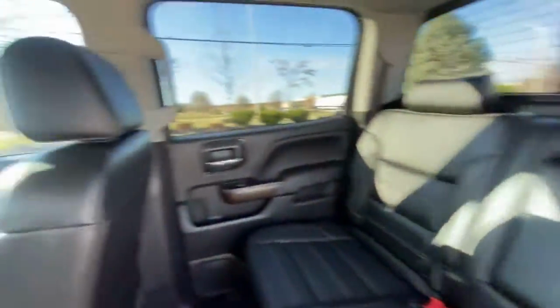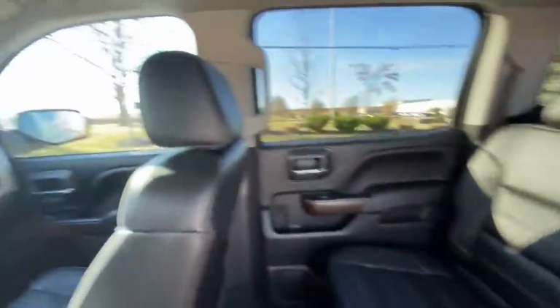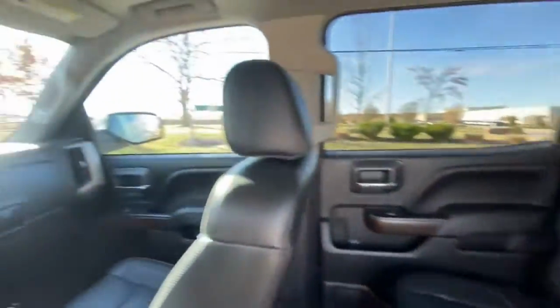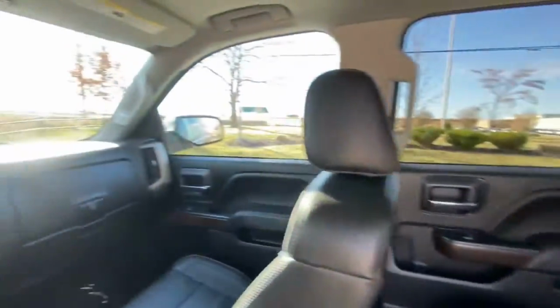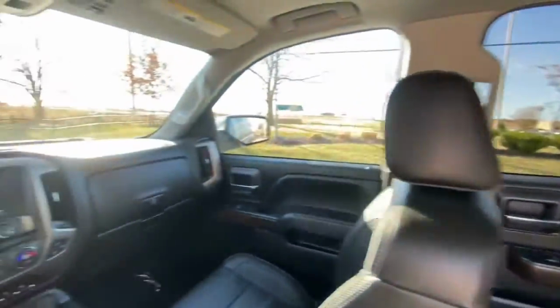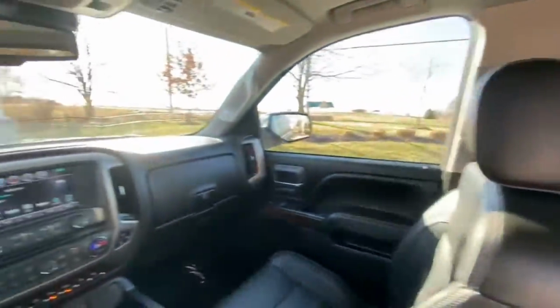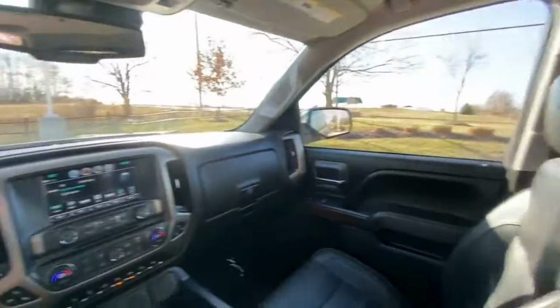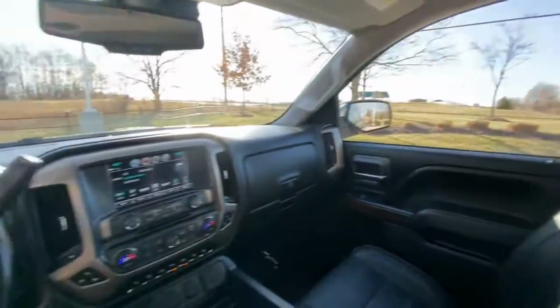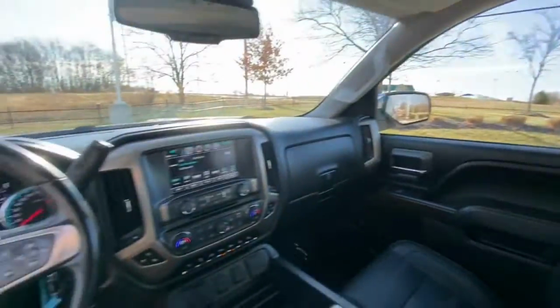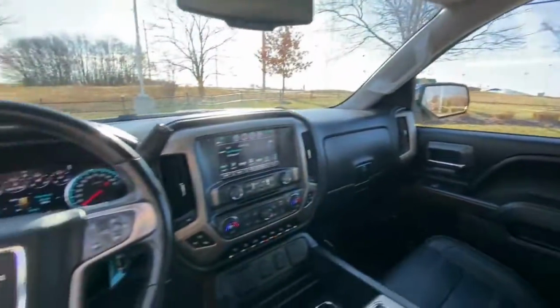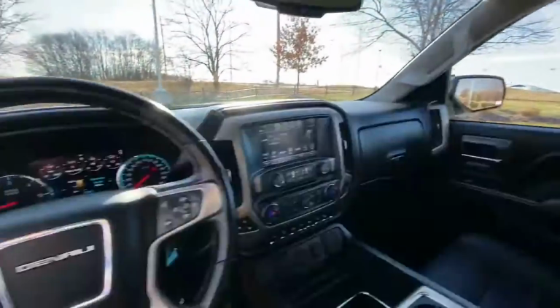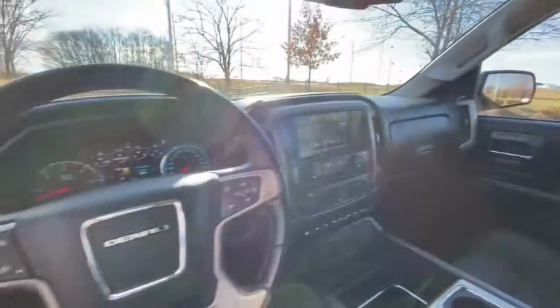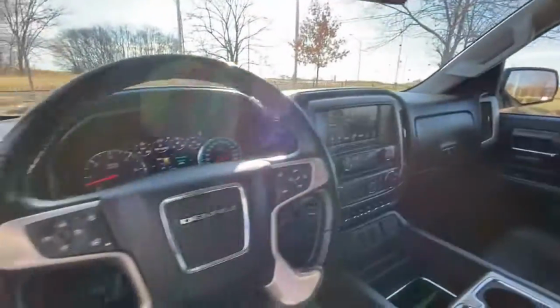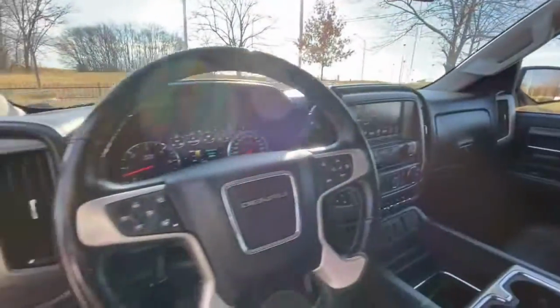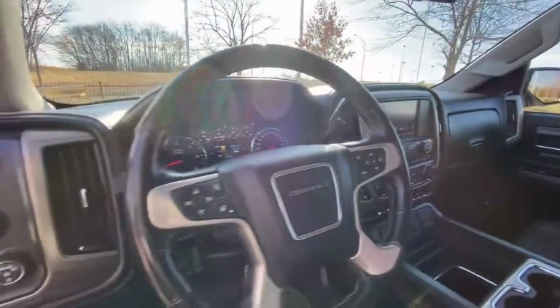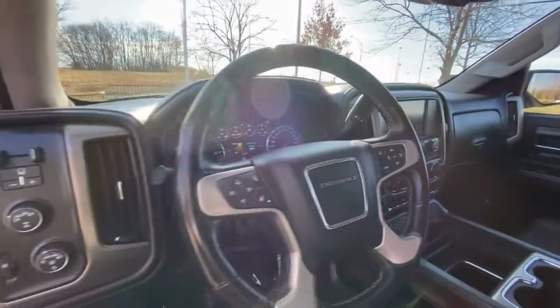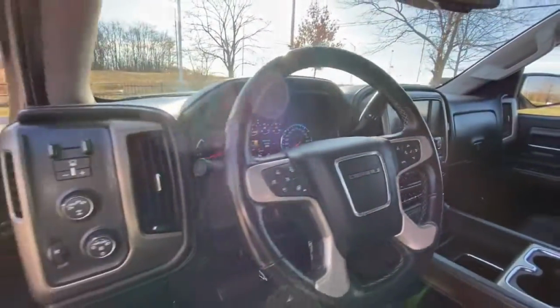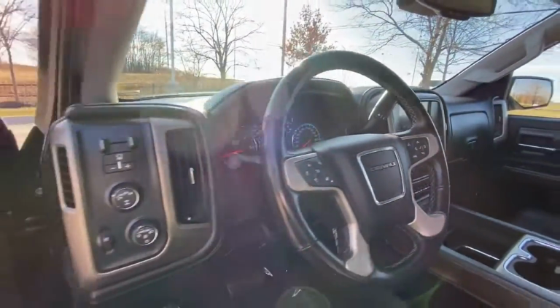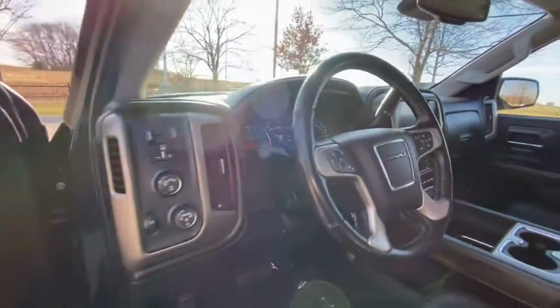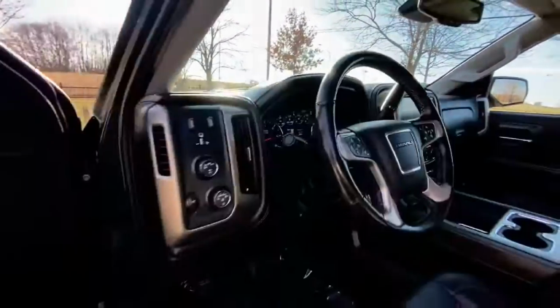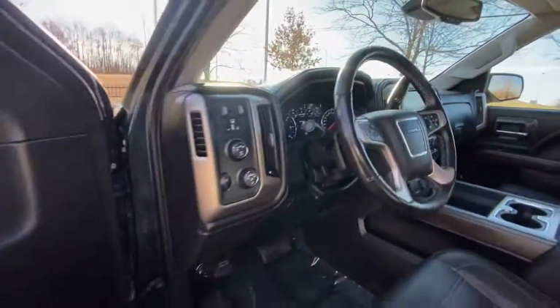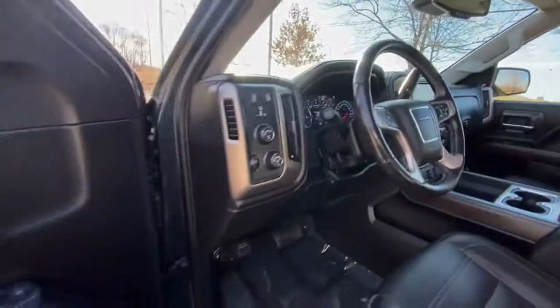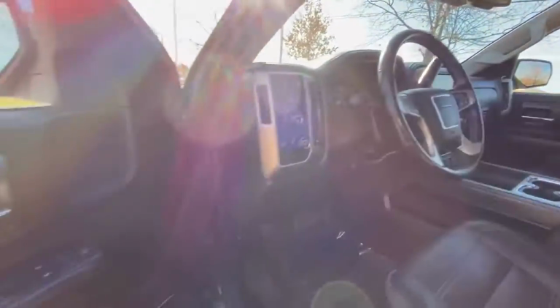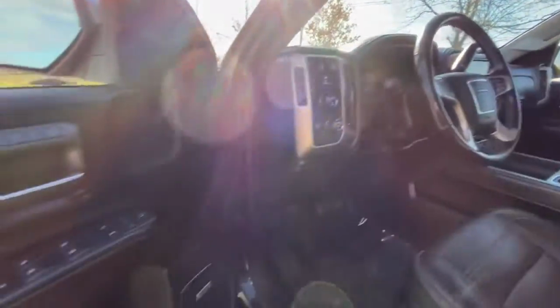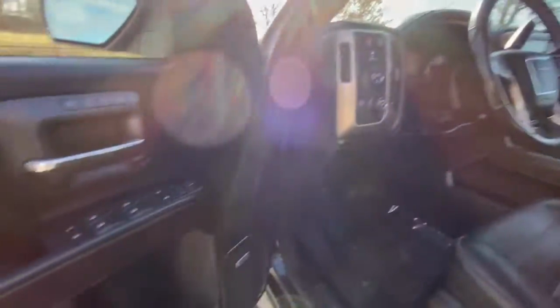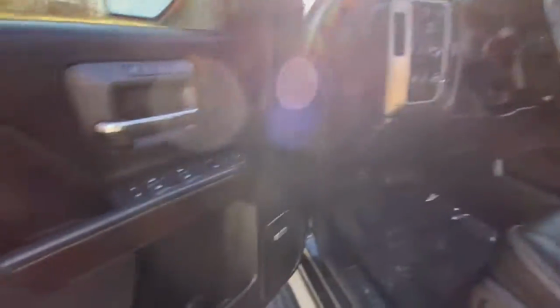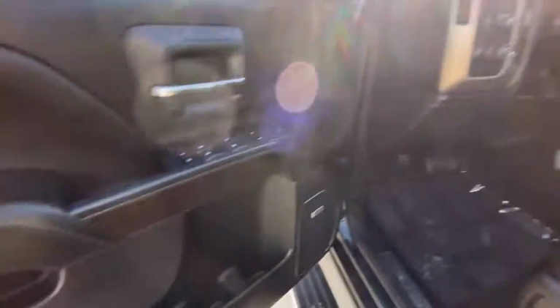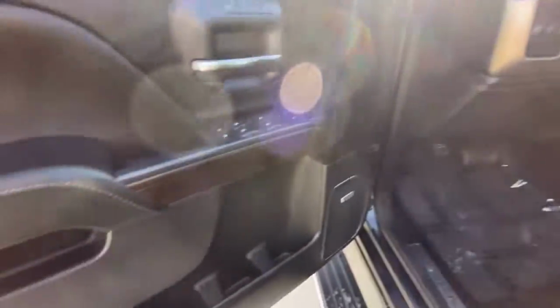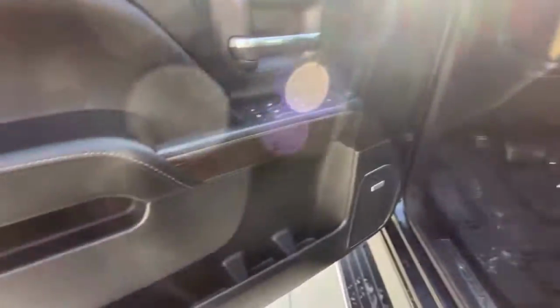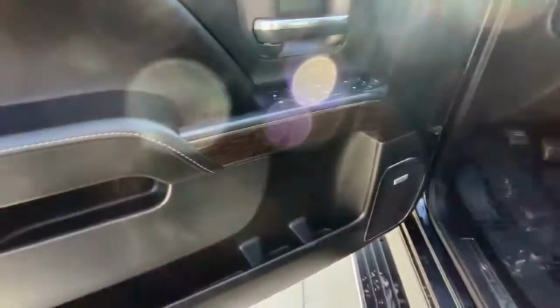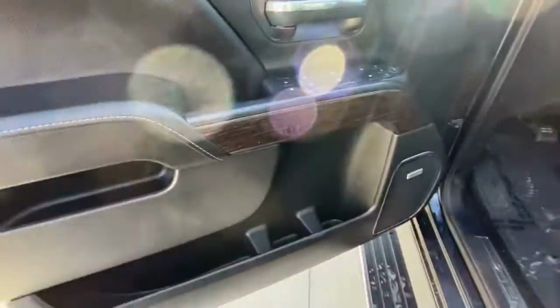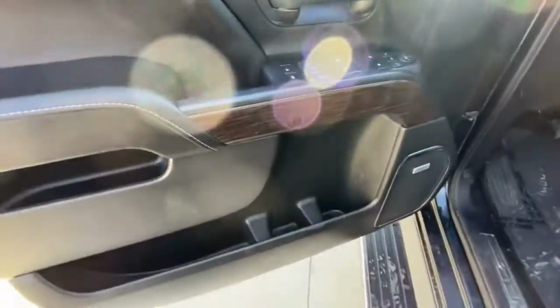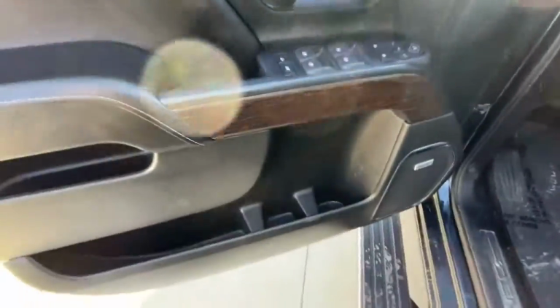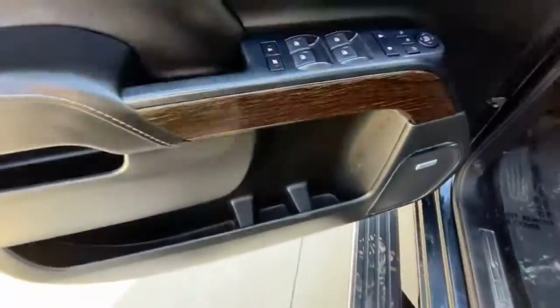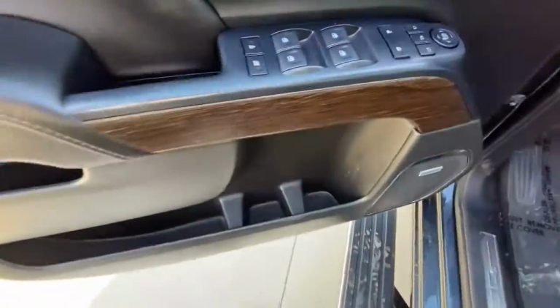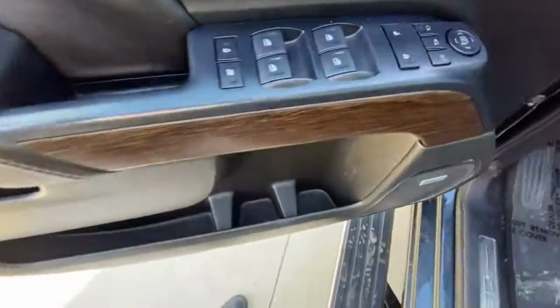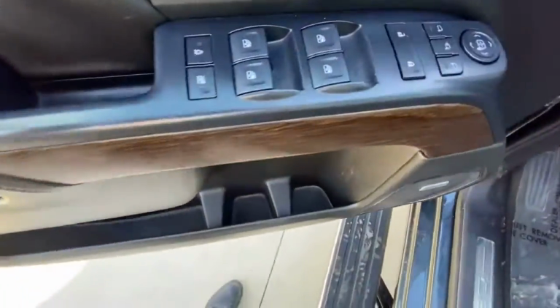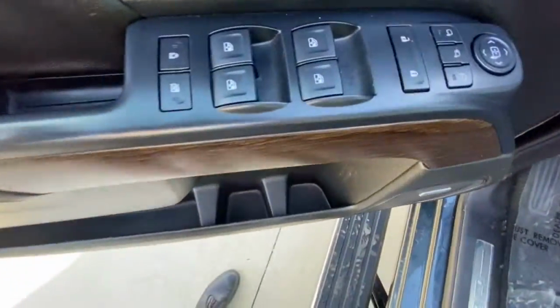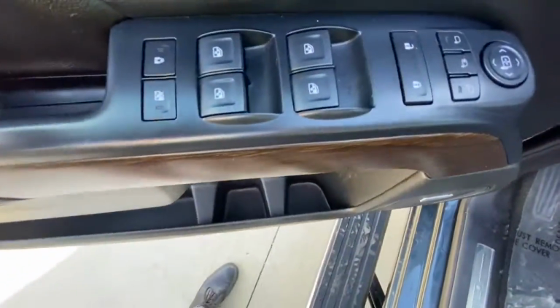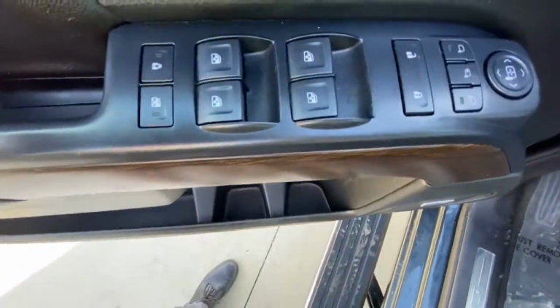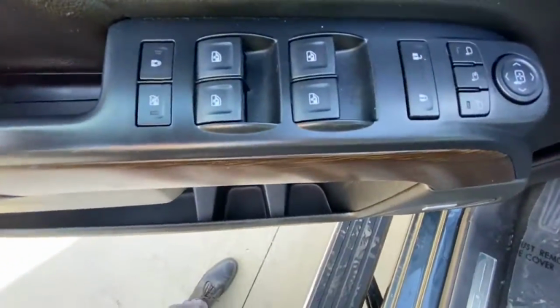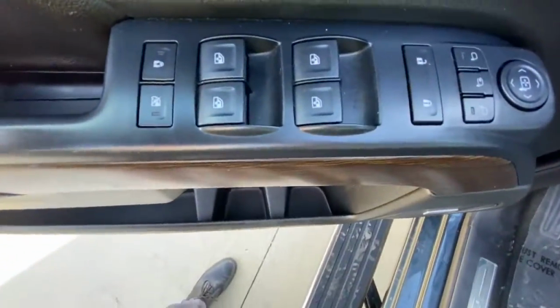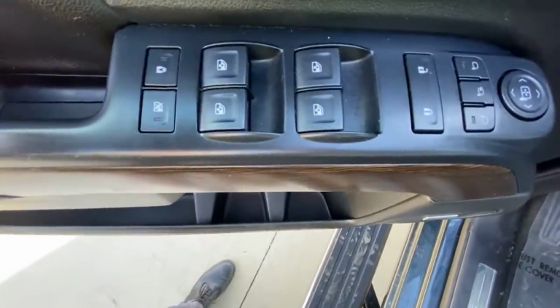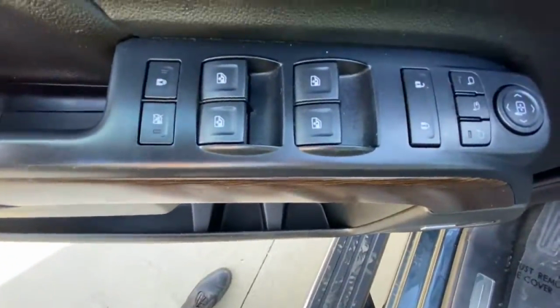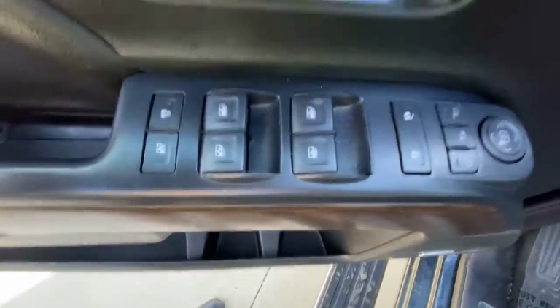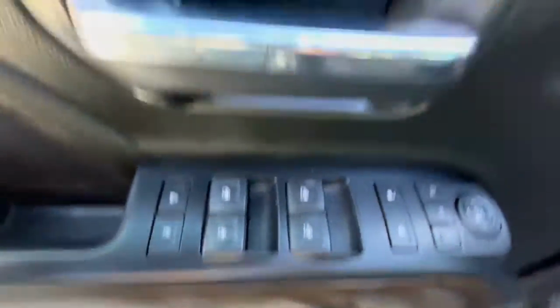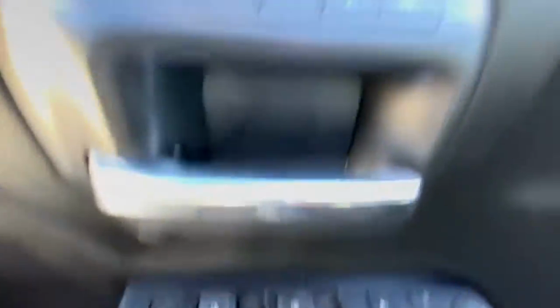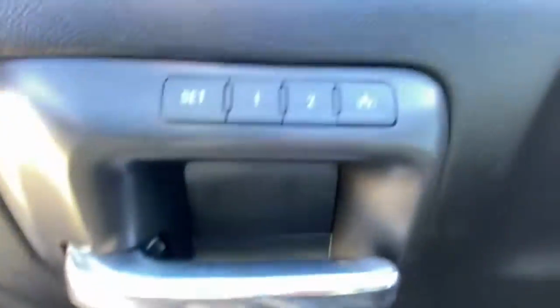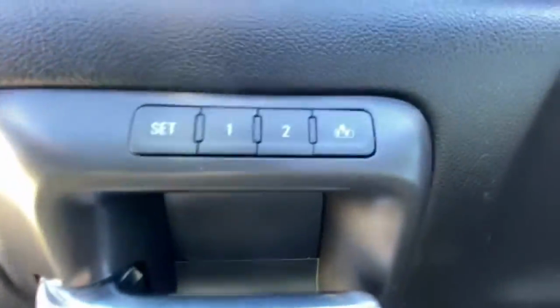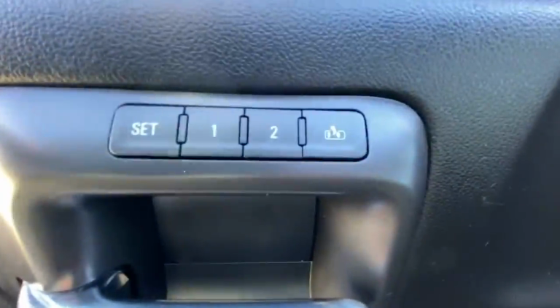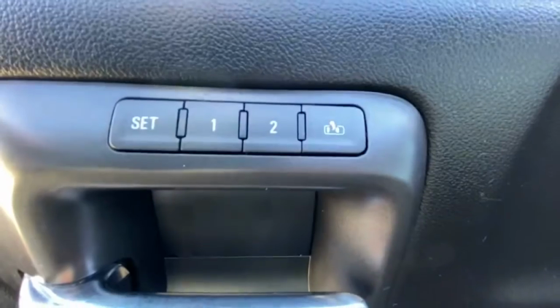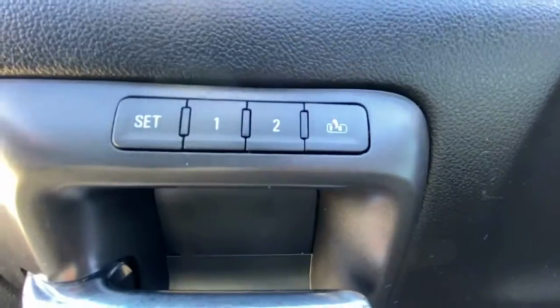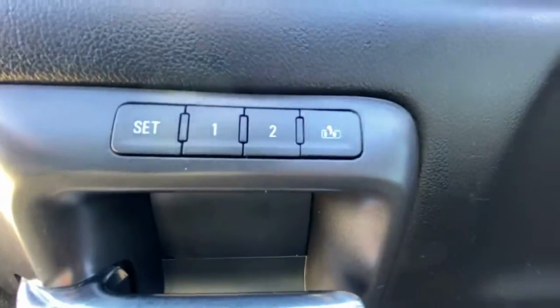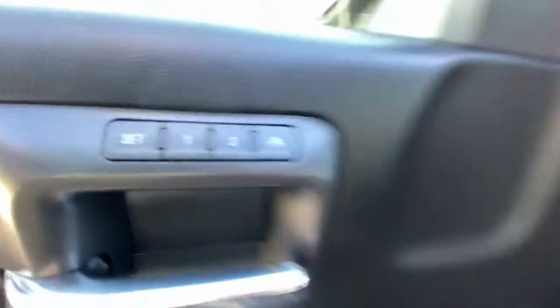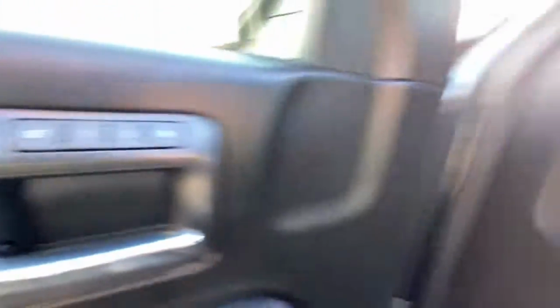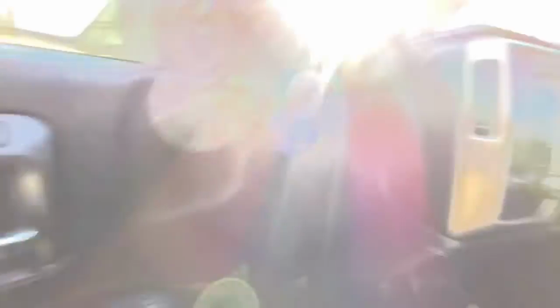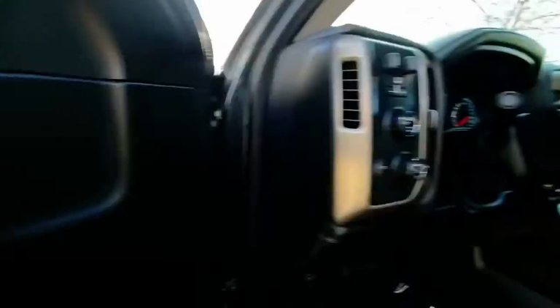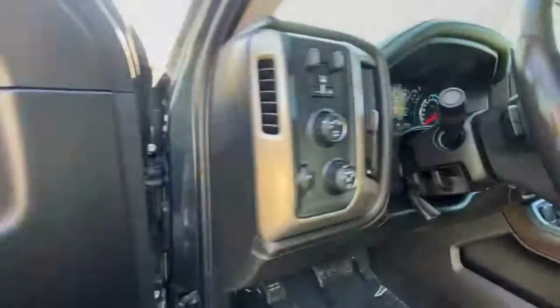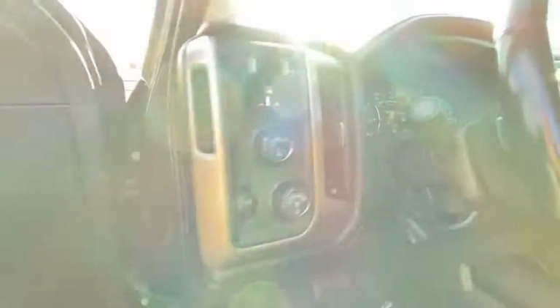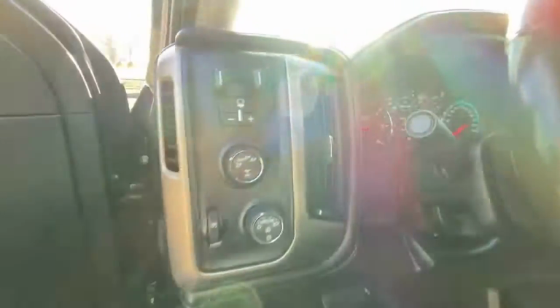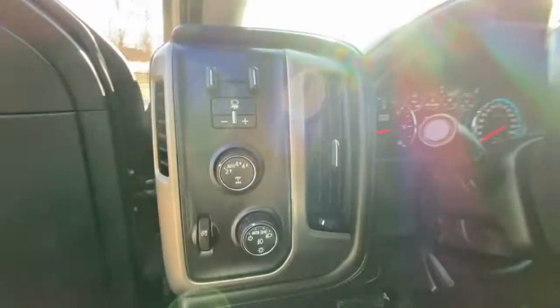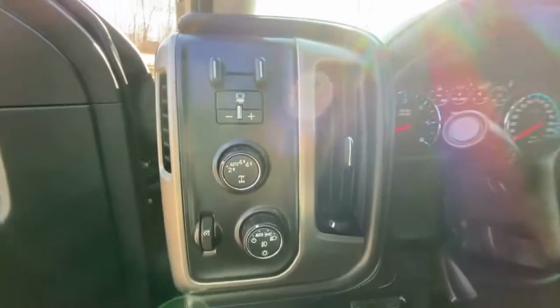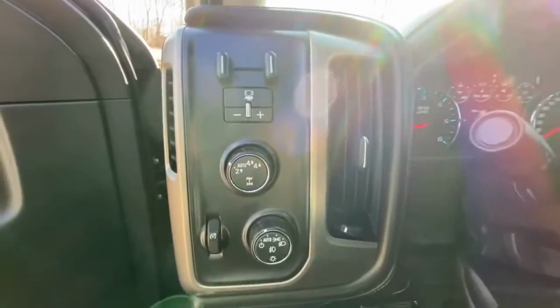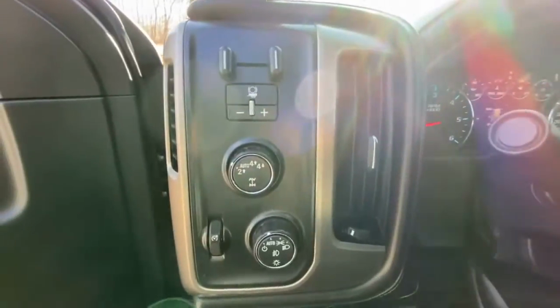Heated driver's seat, keyless entry, navigation system, lane-keeping assist, bed liner, heated mirrors.